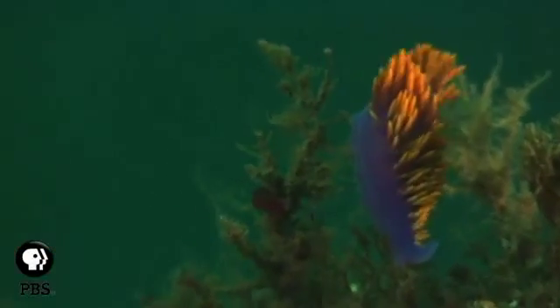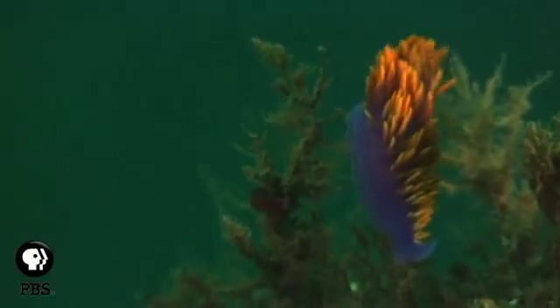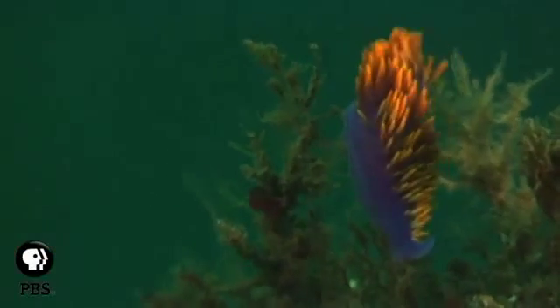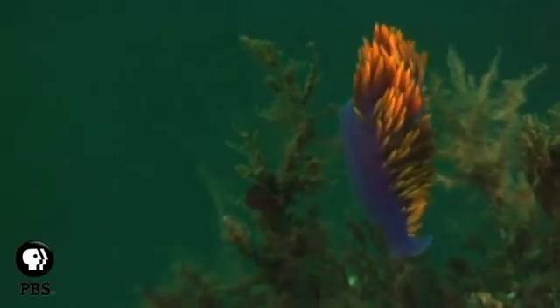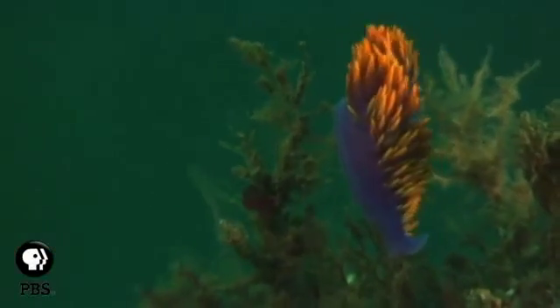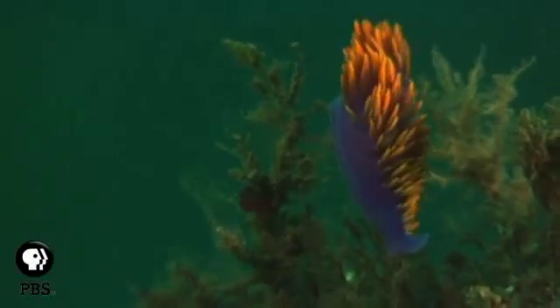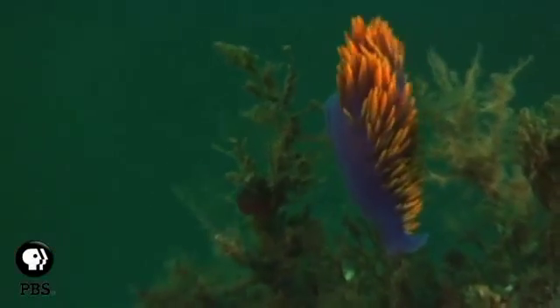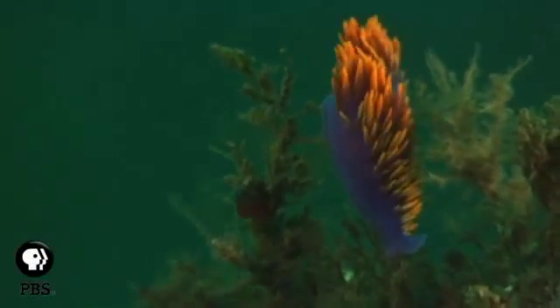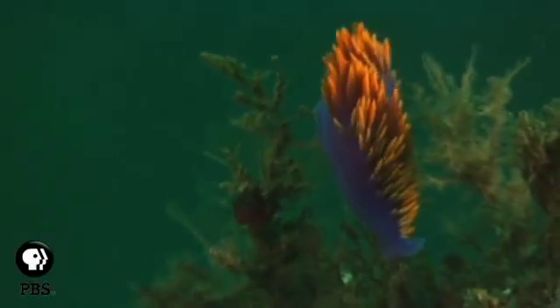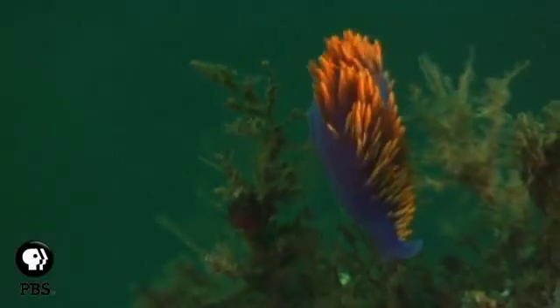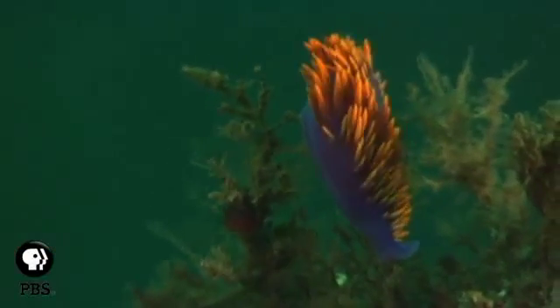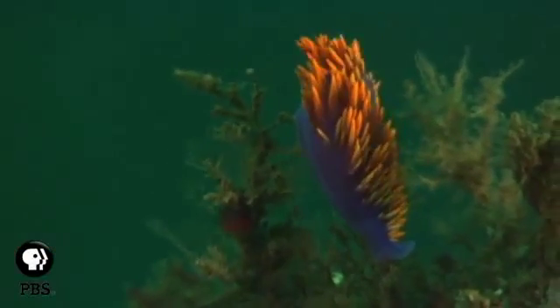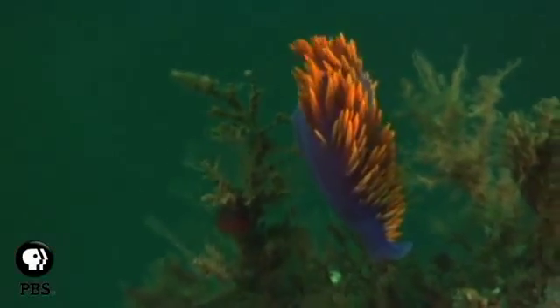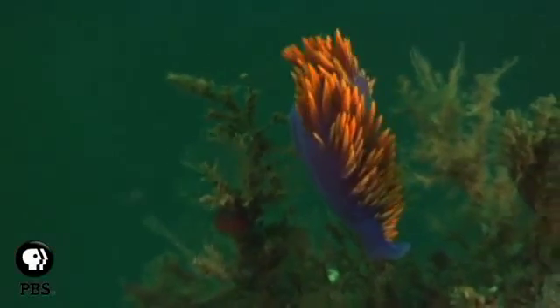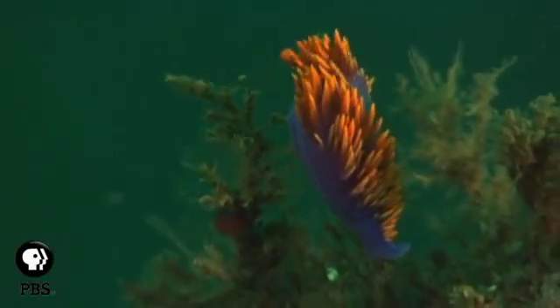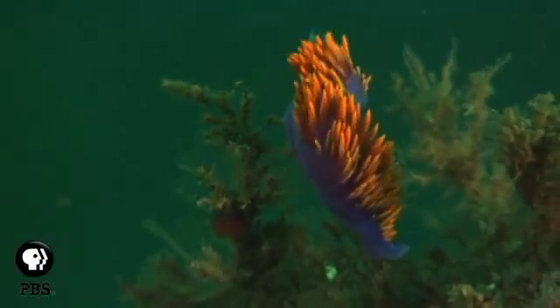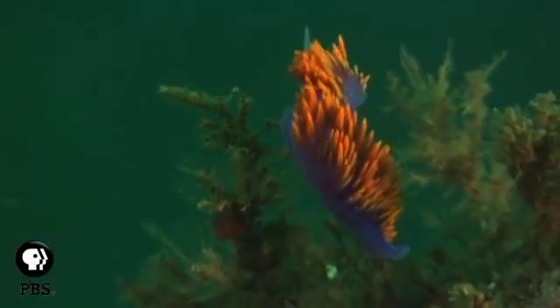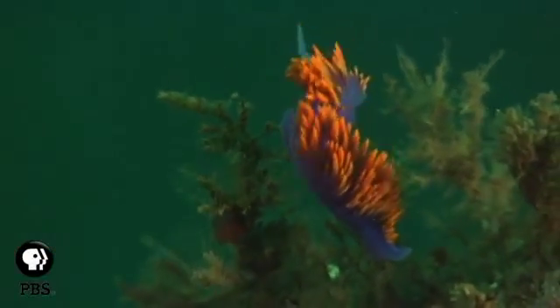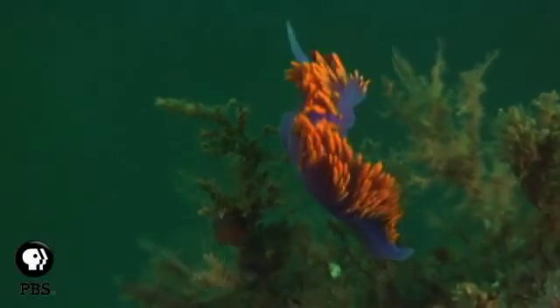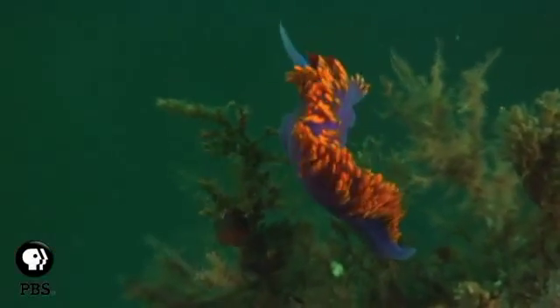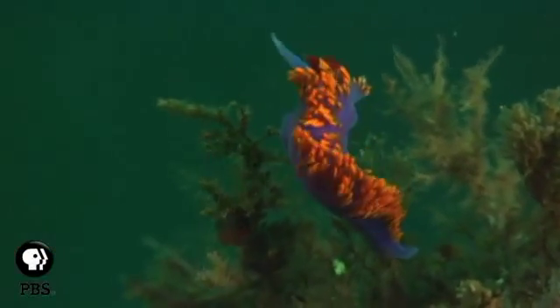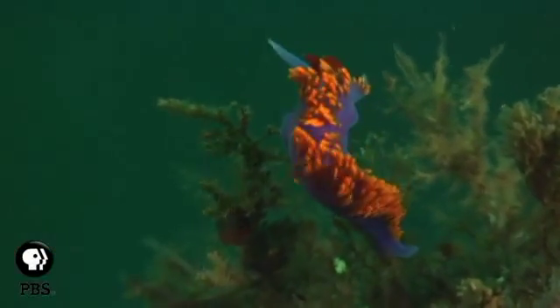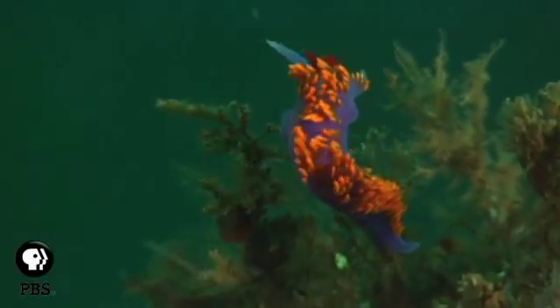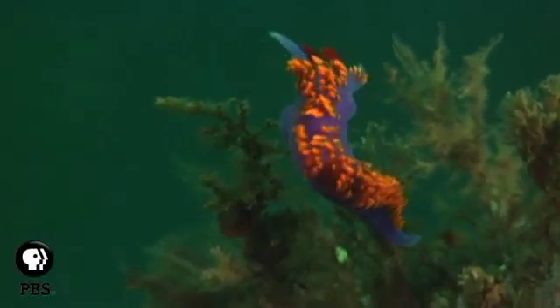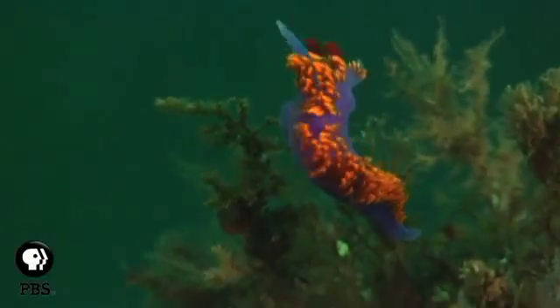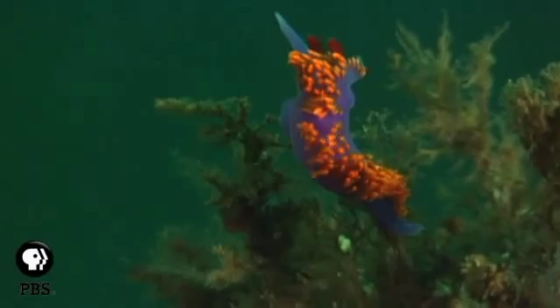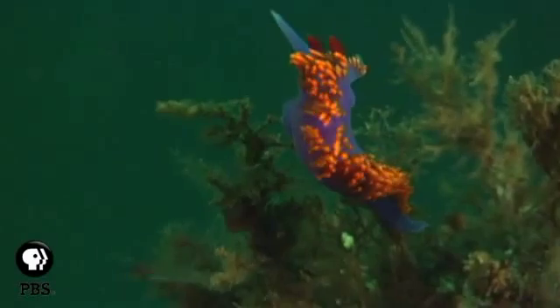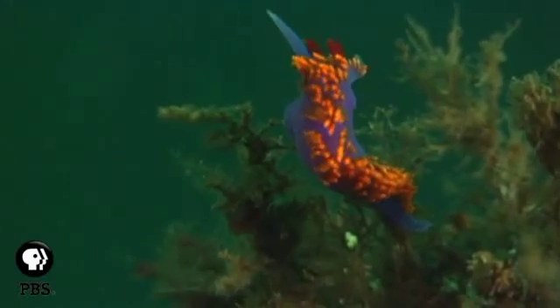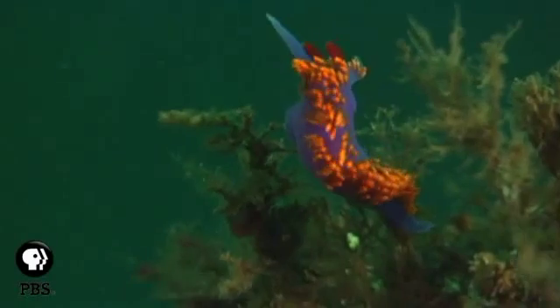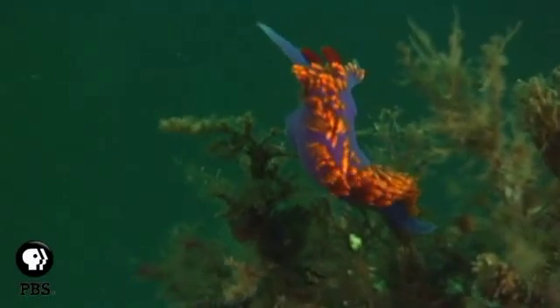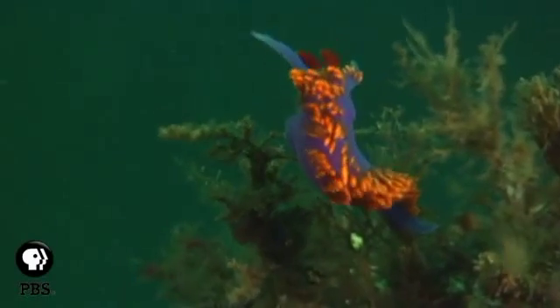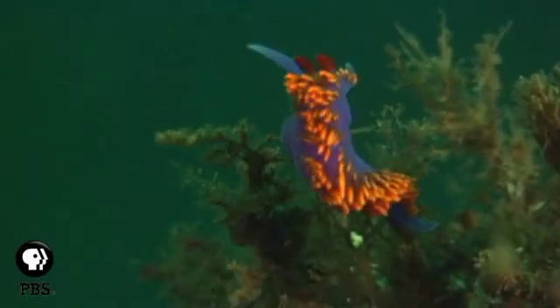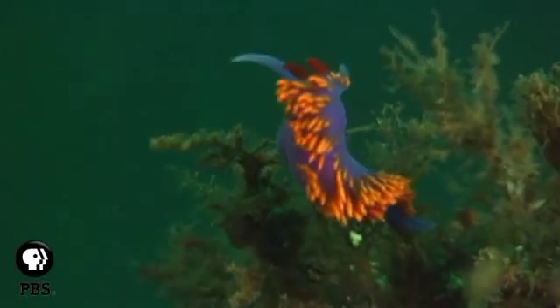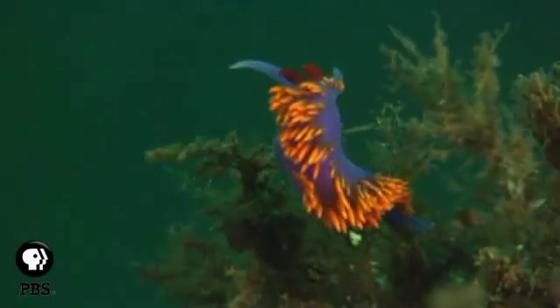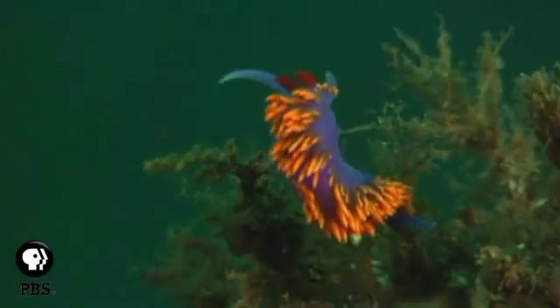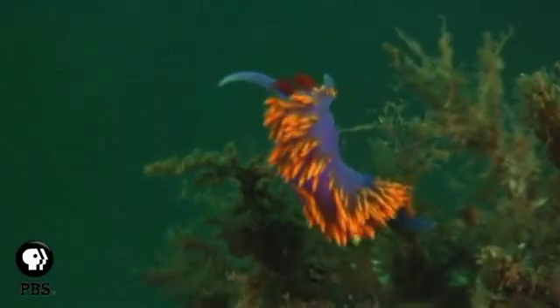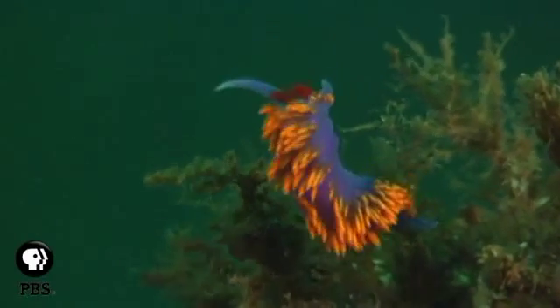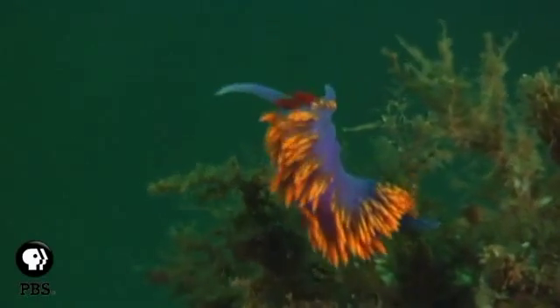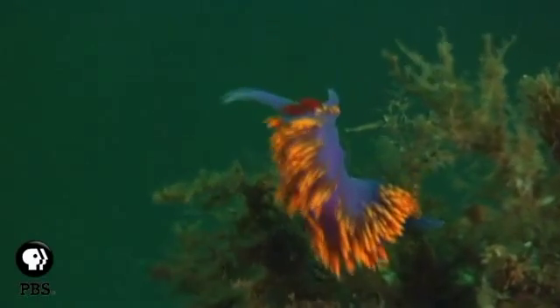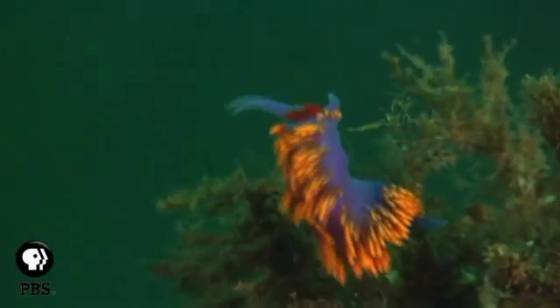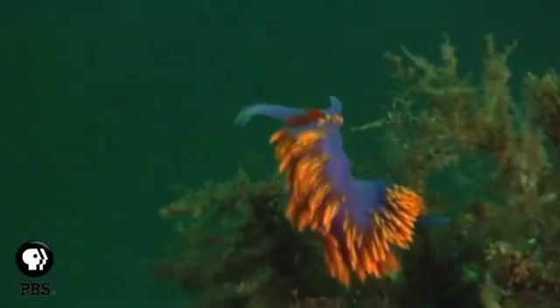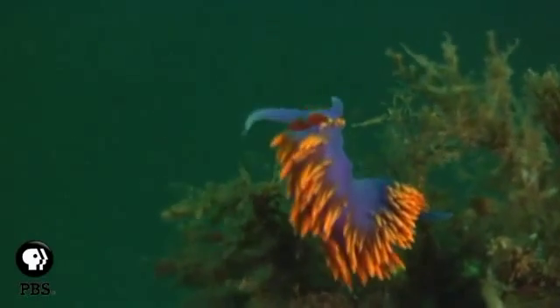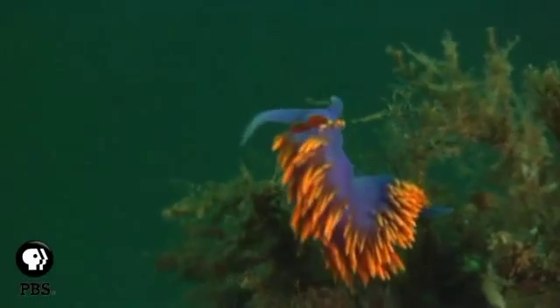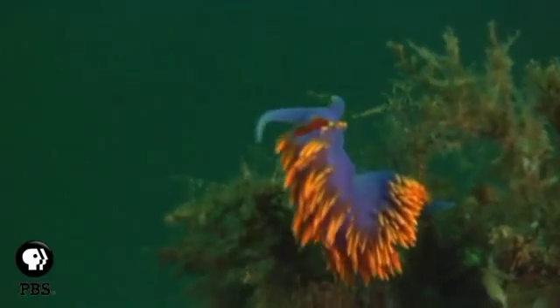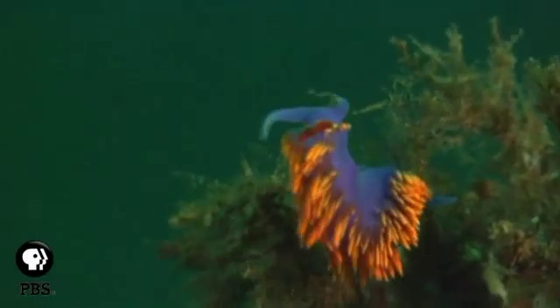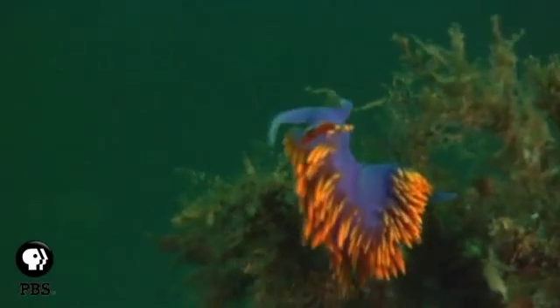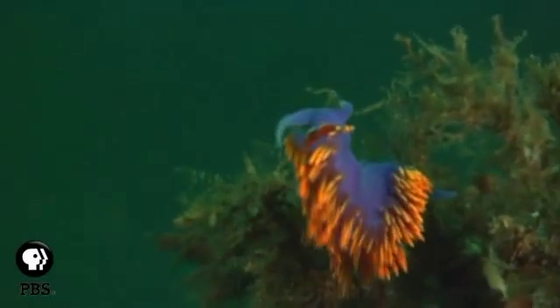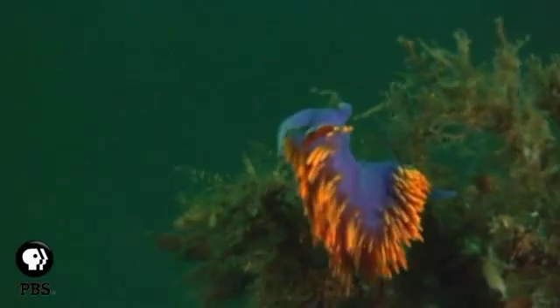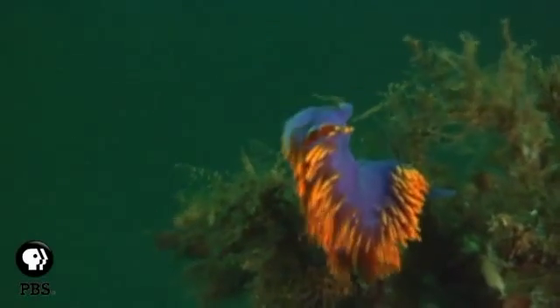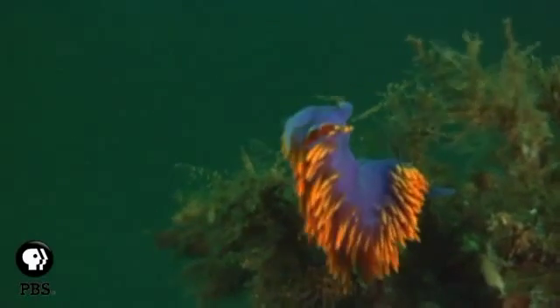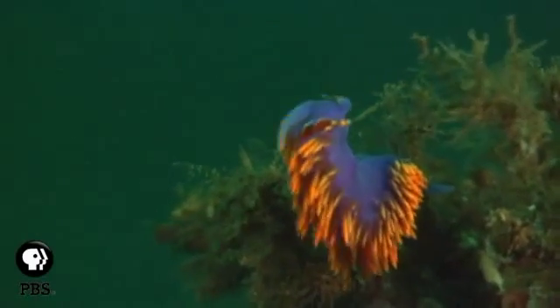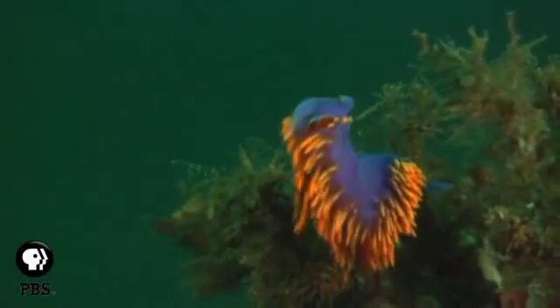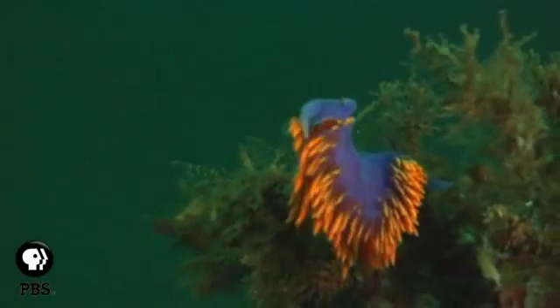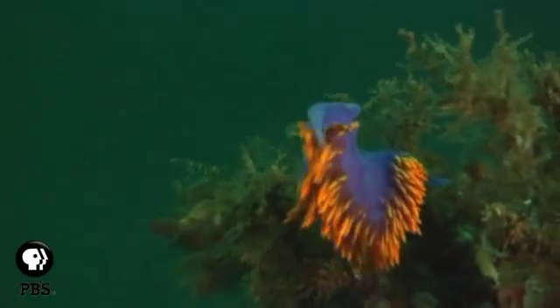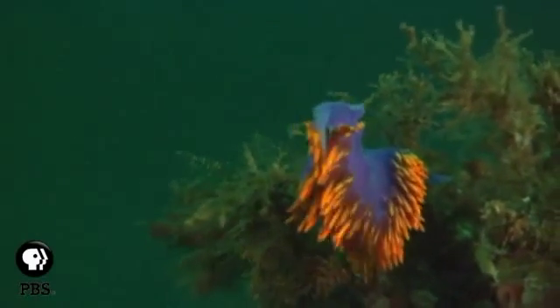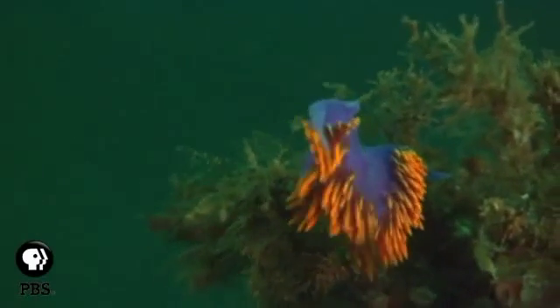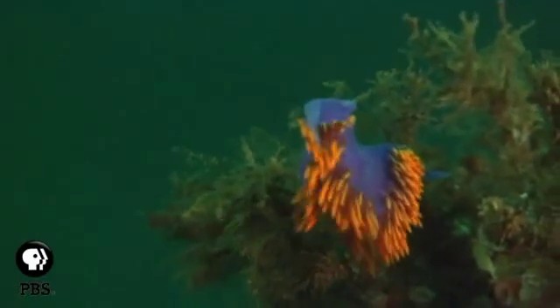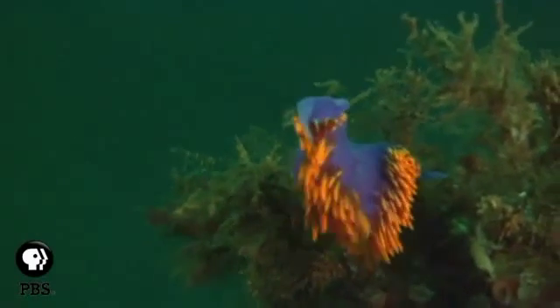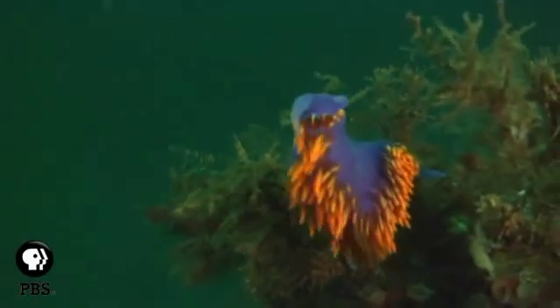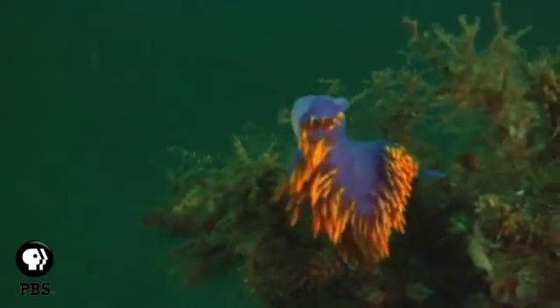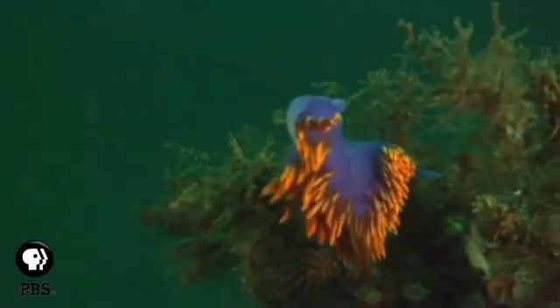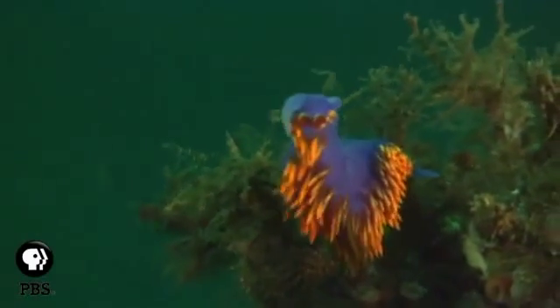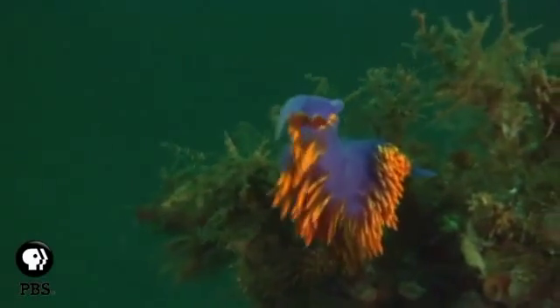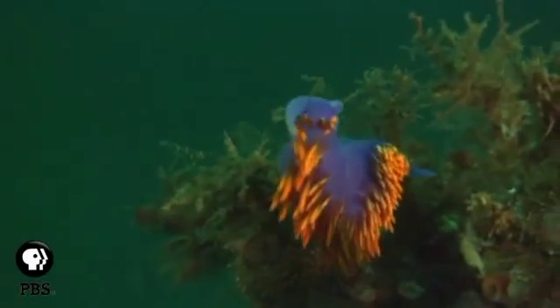Nudibranchs get their name from the plume of feathery gills located on their backs. Nudibranch actually means naked gills.